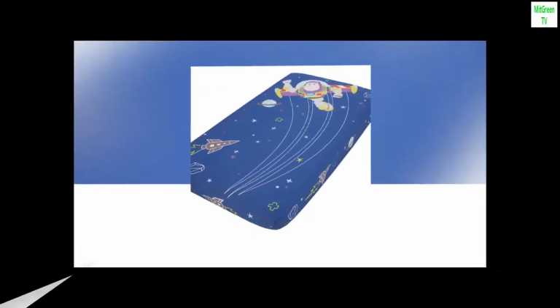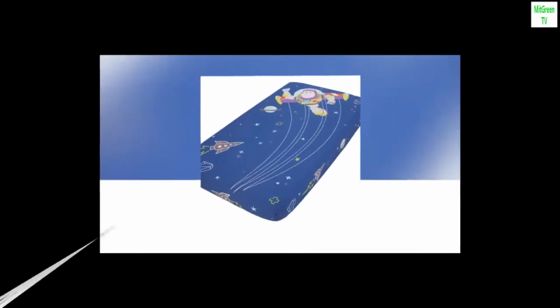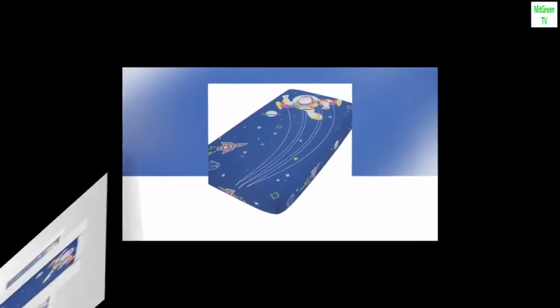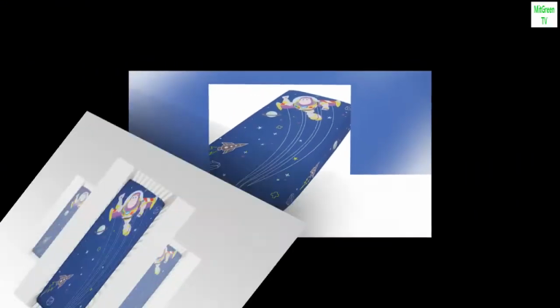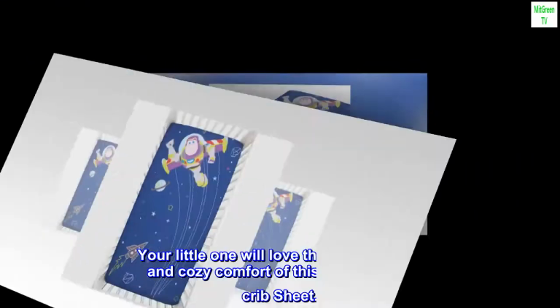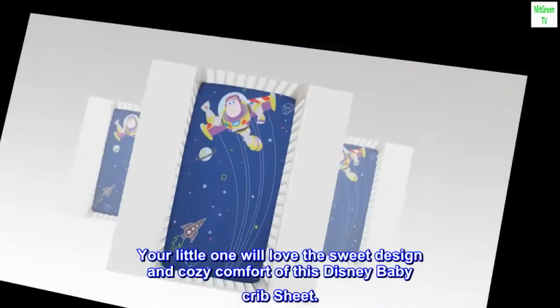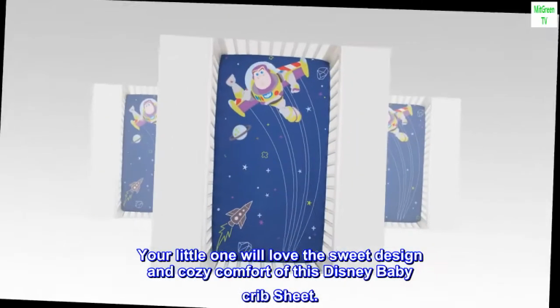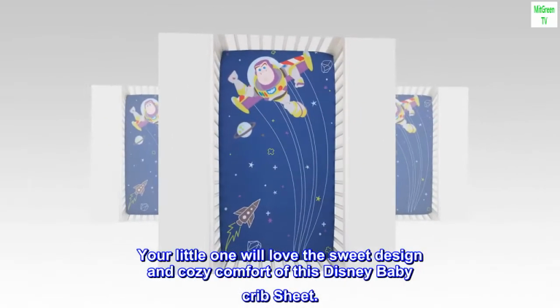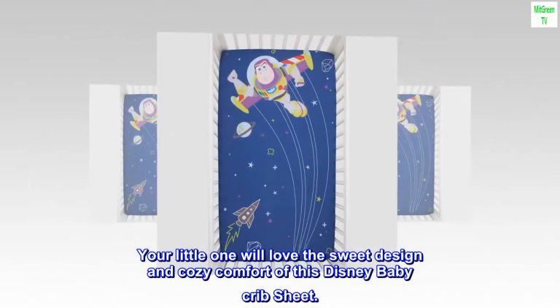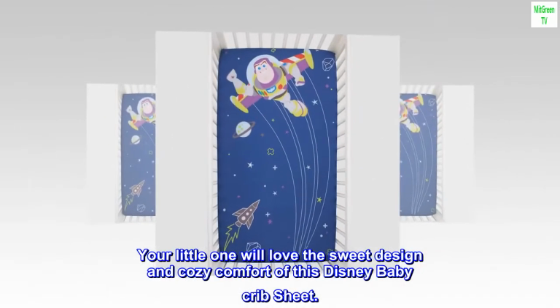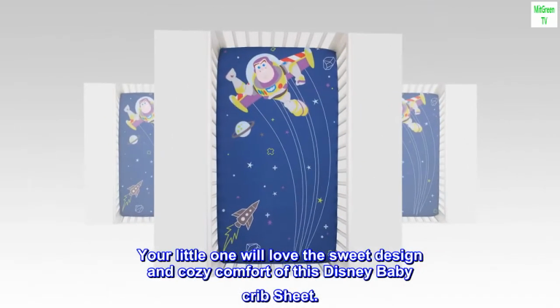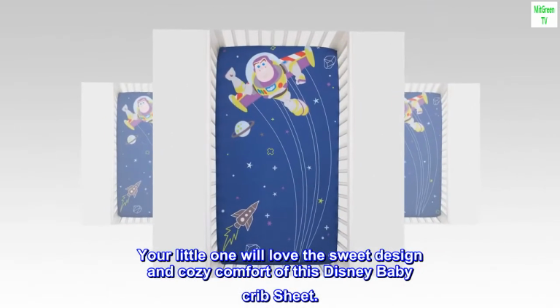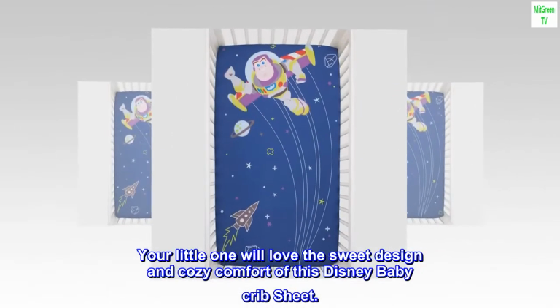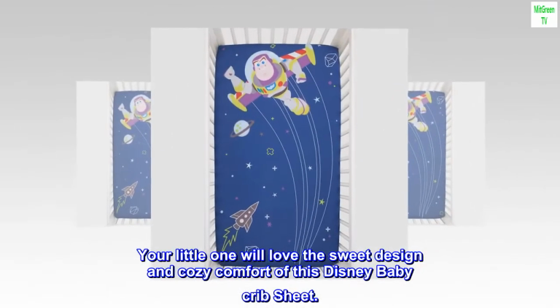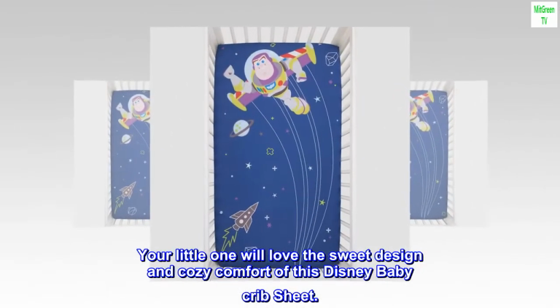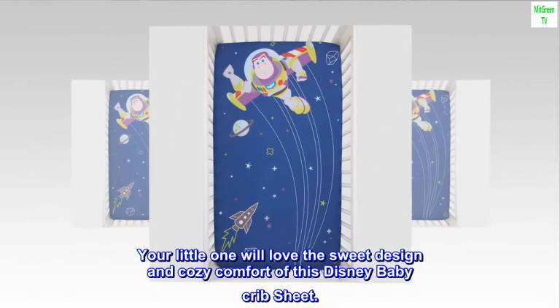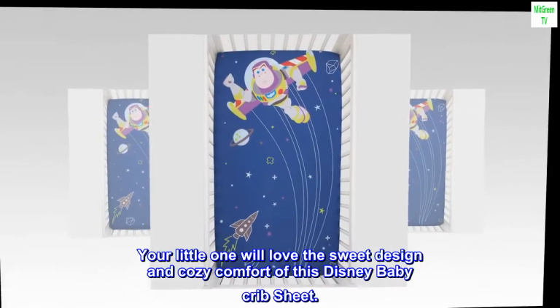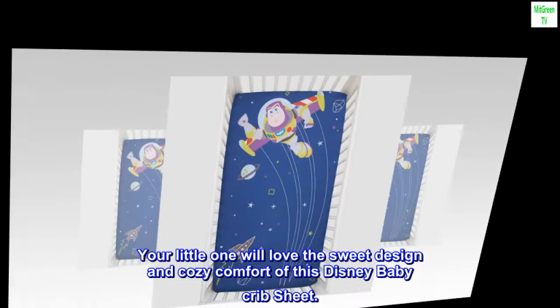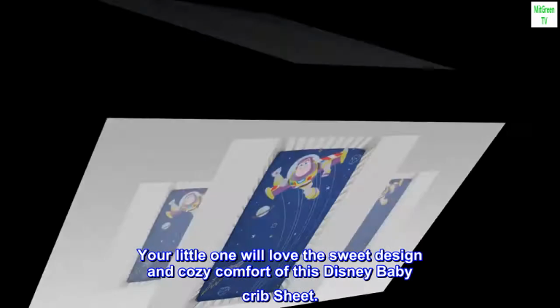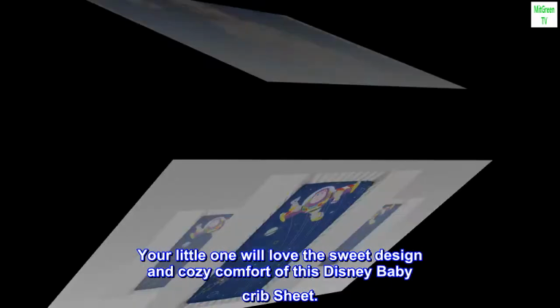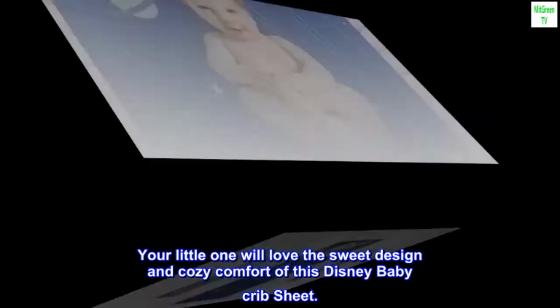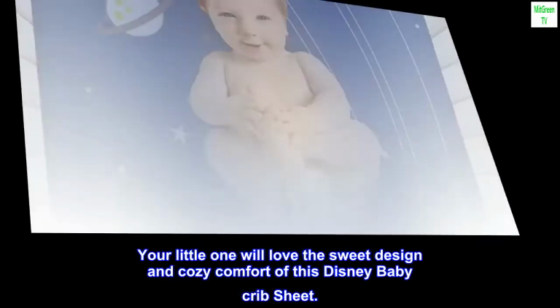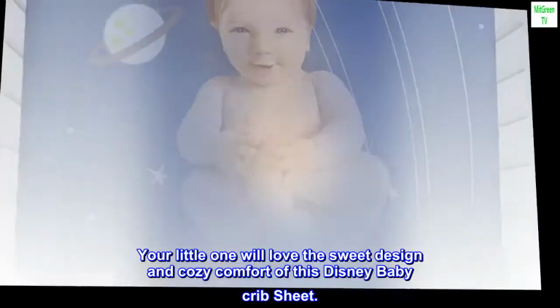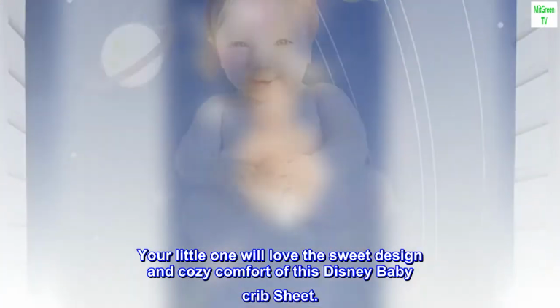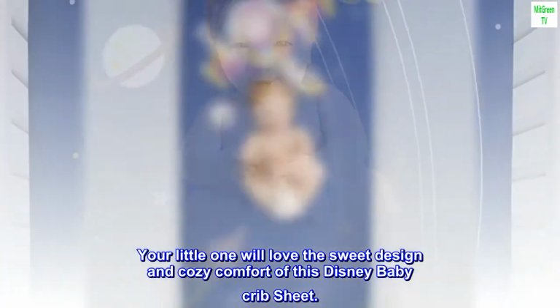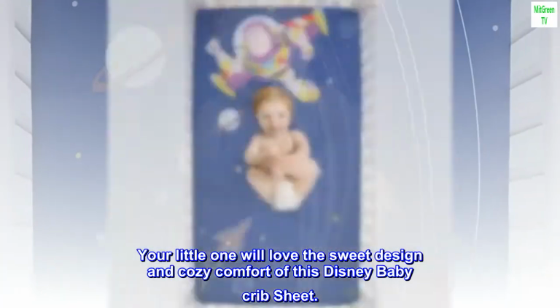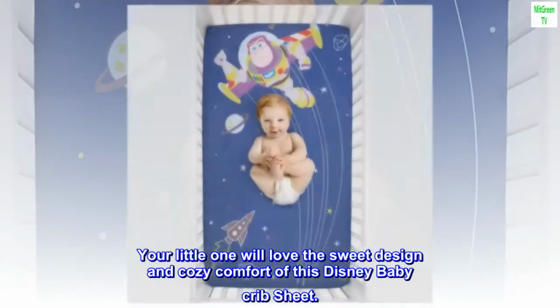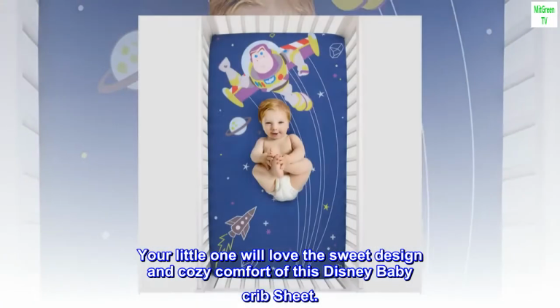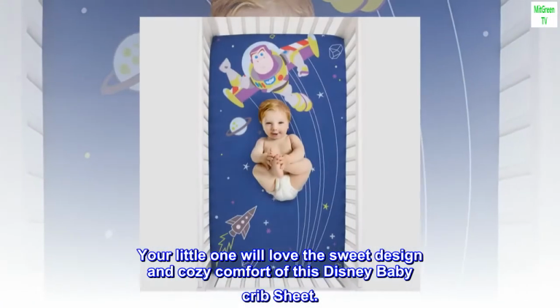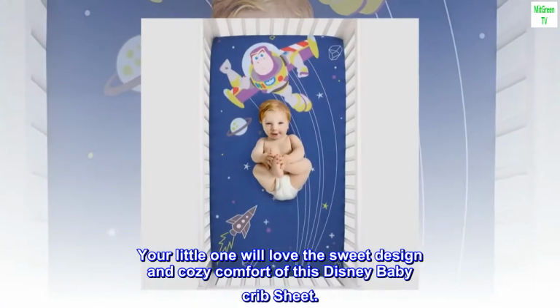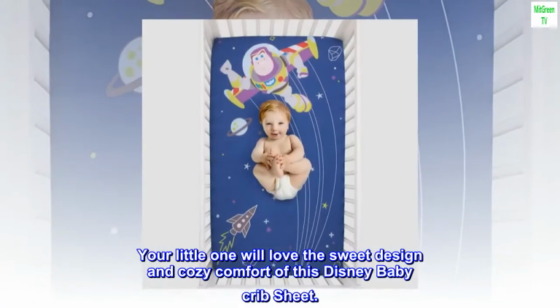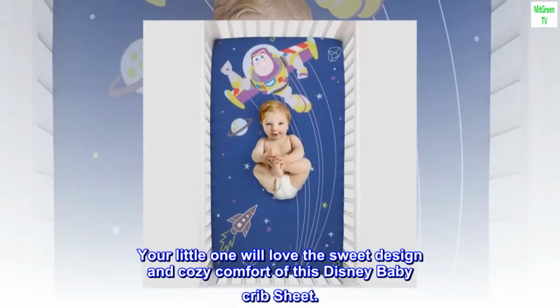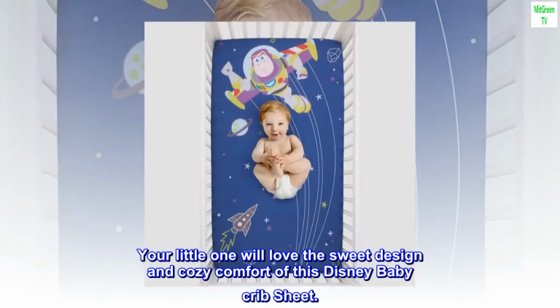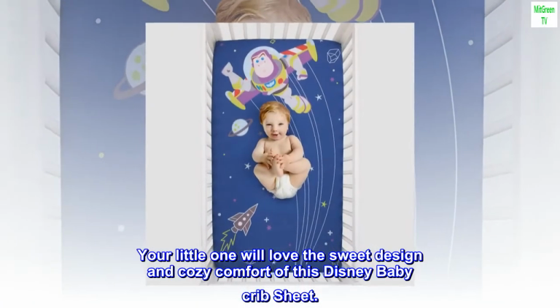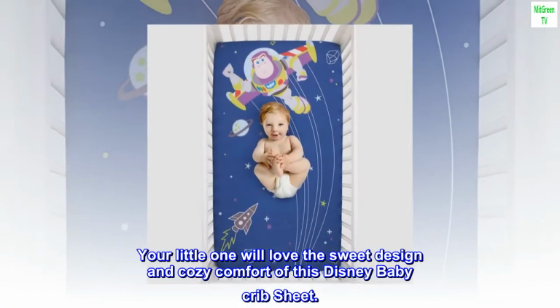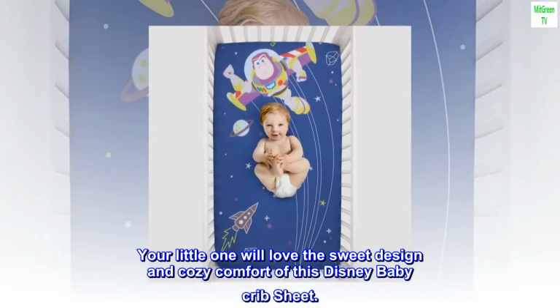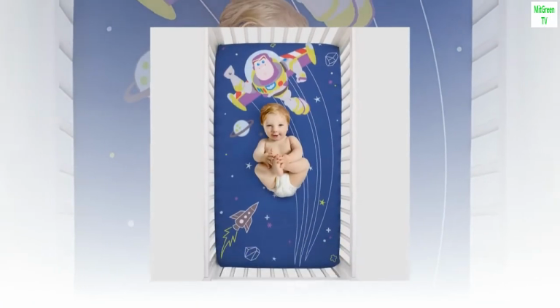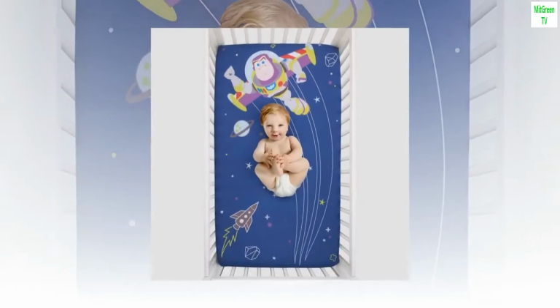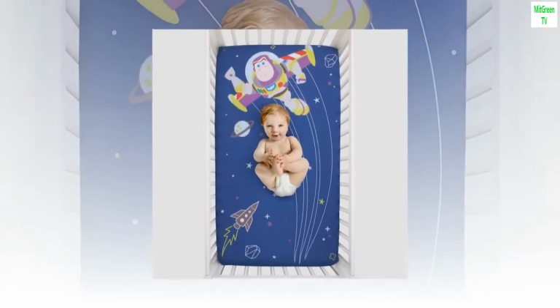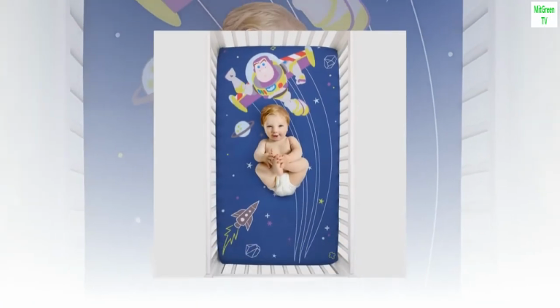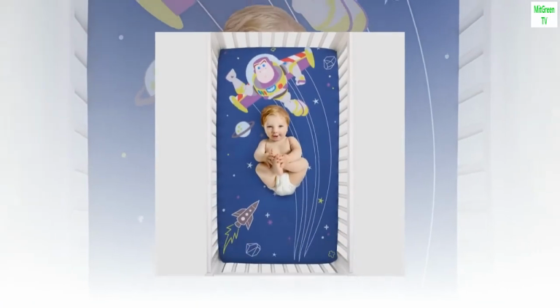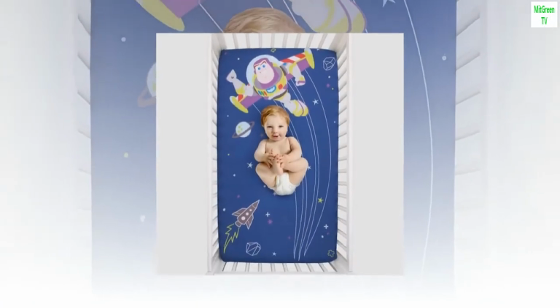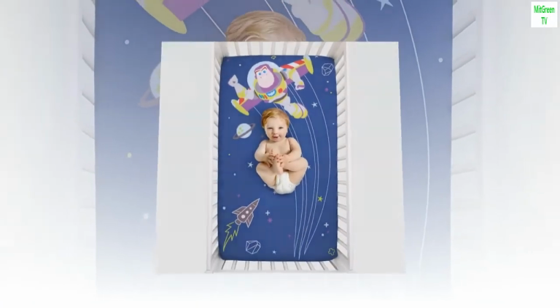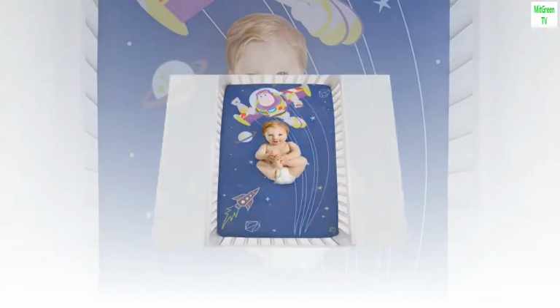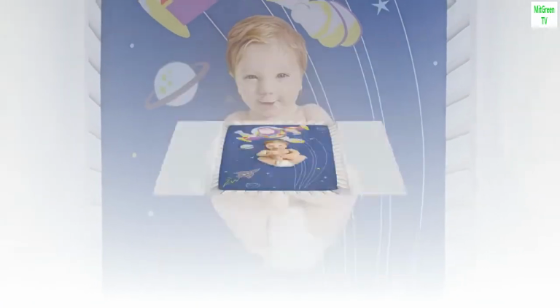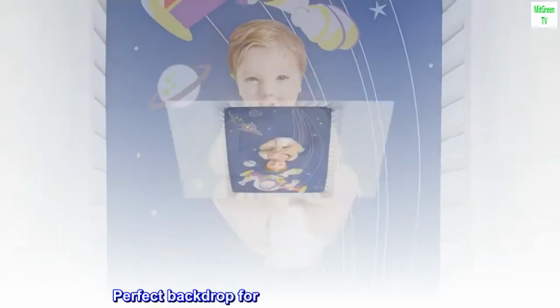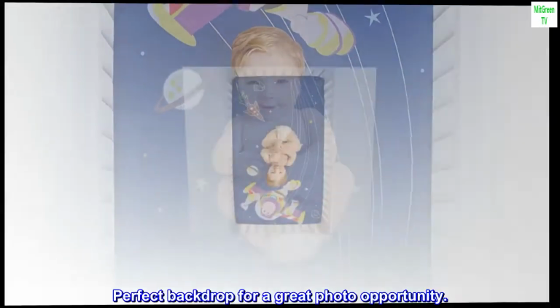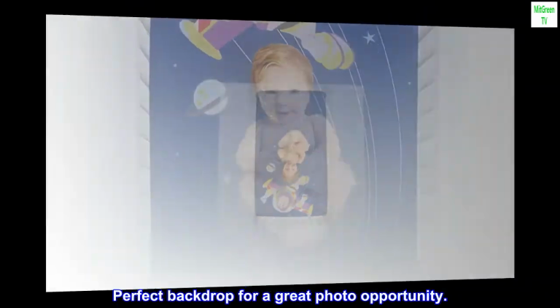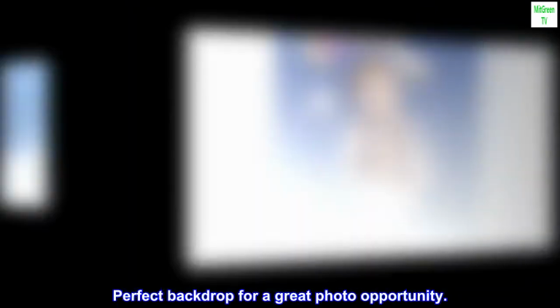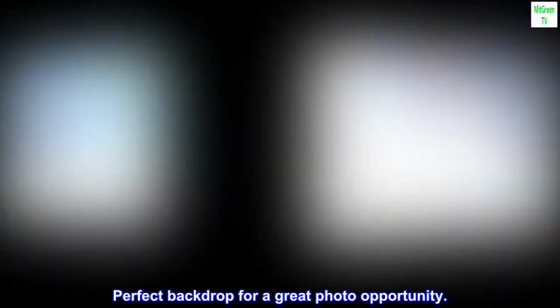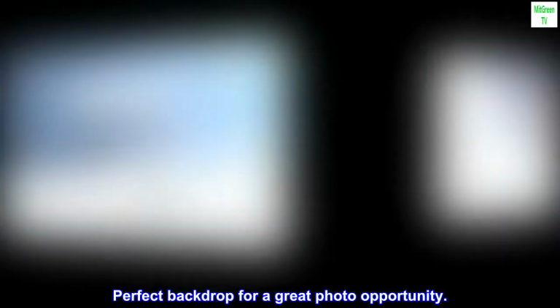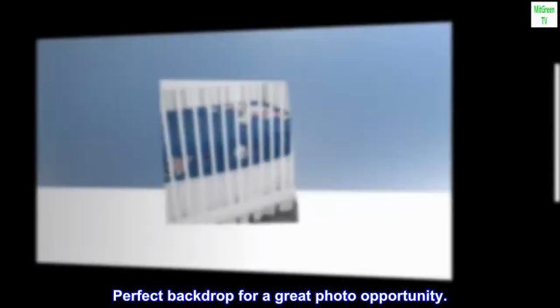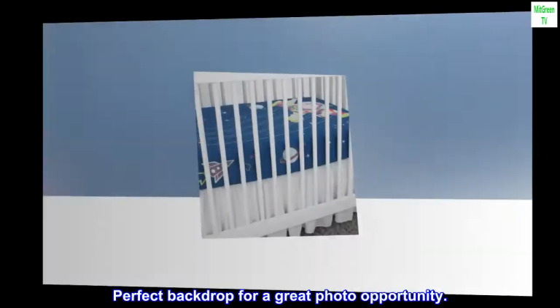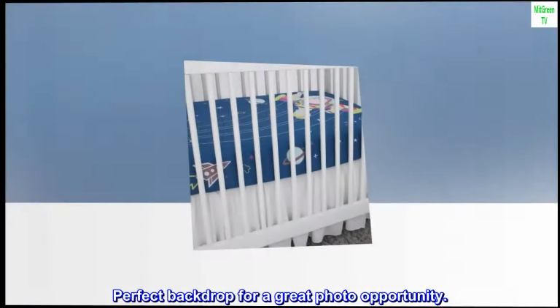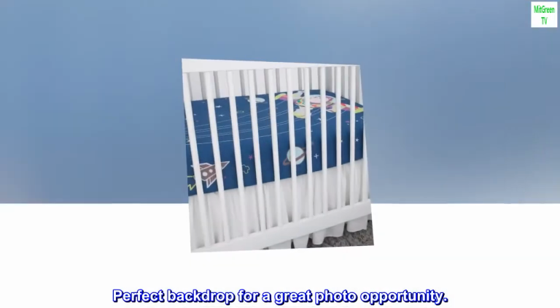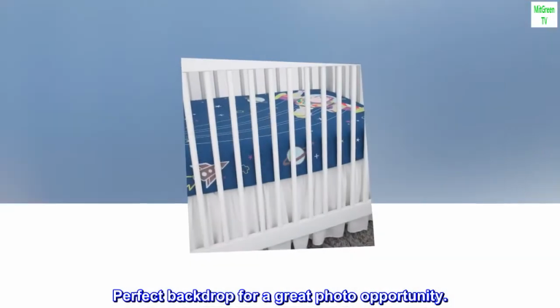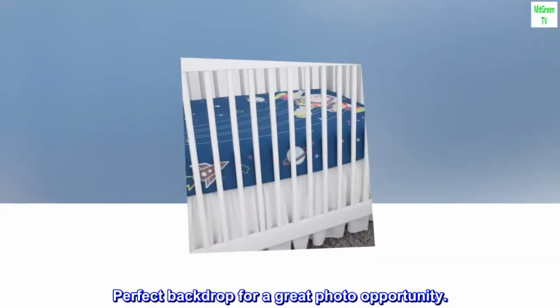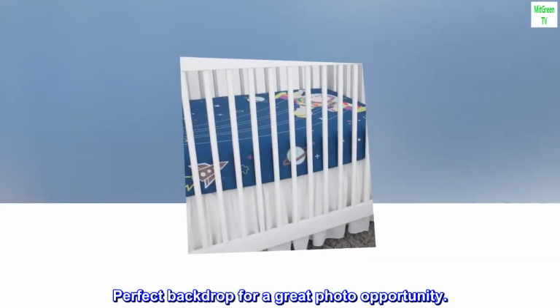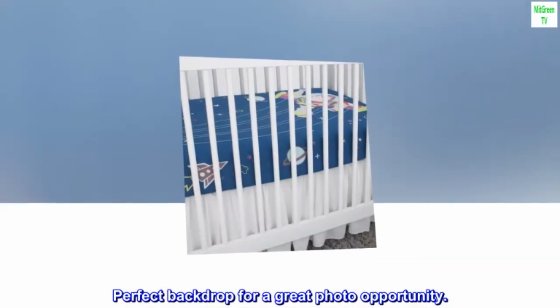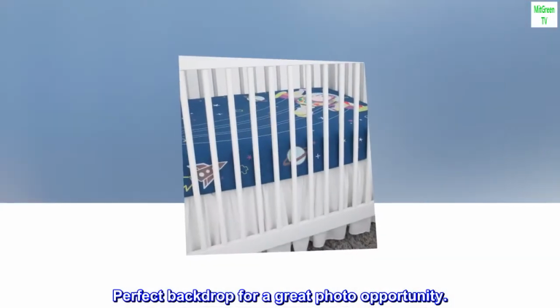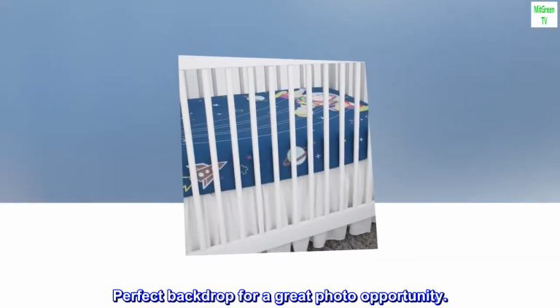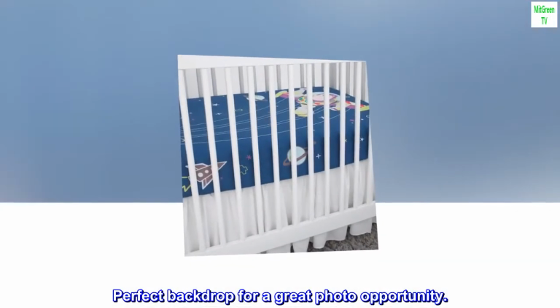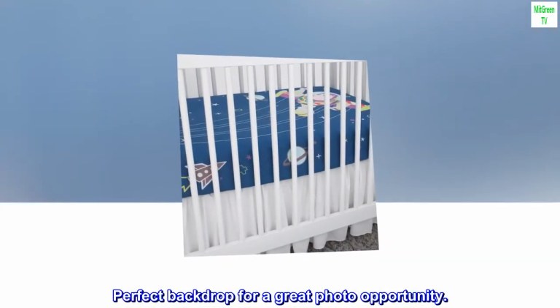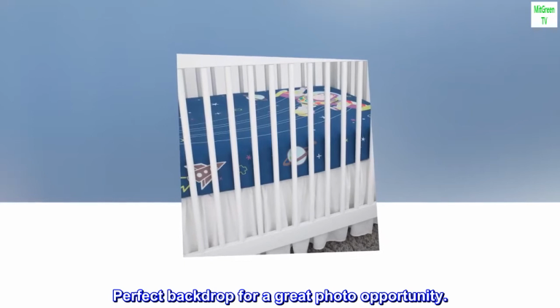Your little one will love the sweet design and cozy comfort of this Disney baby crib sheet. Perfect backdrop for a great photo opportunity.